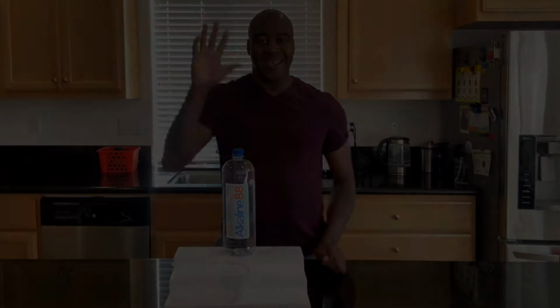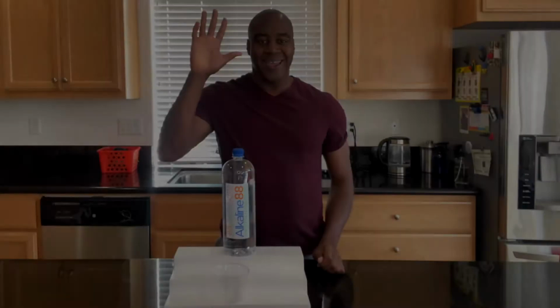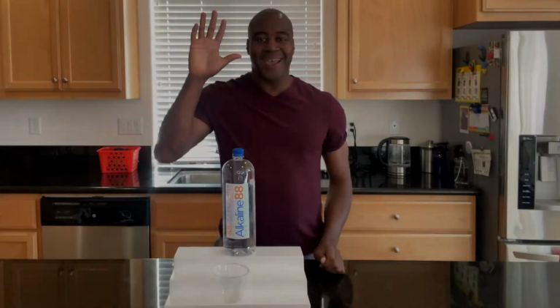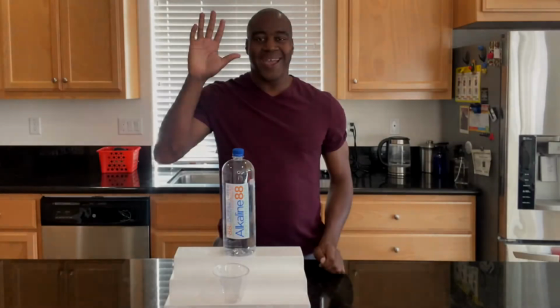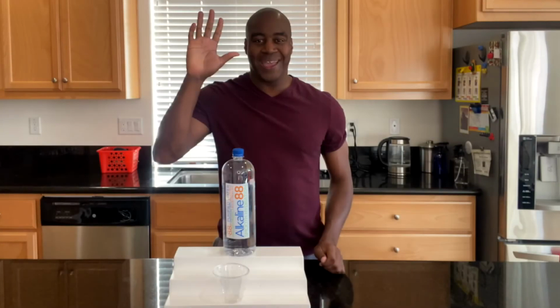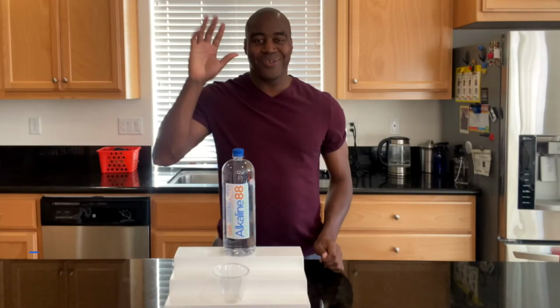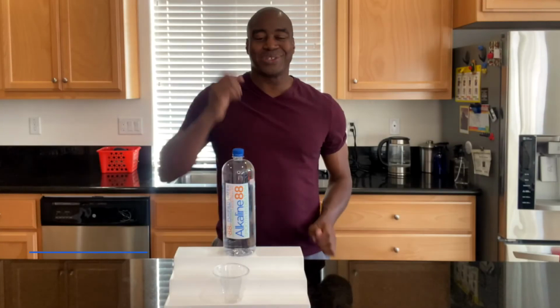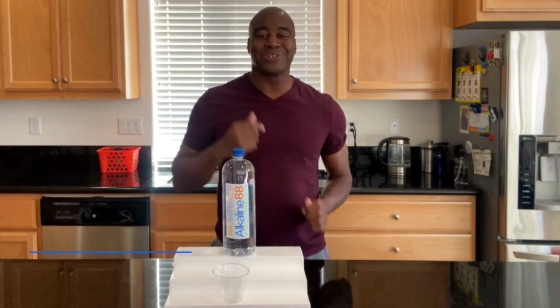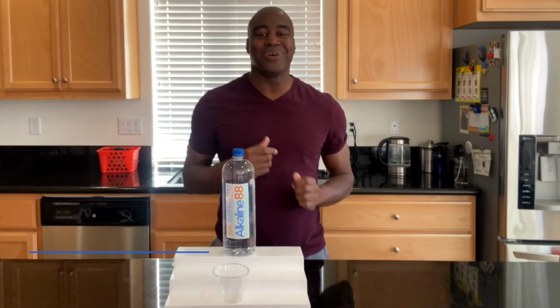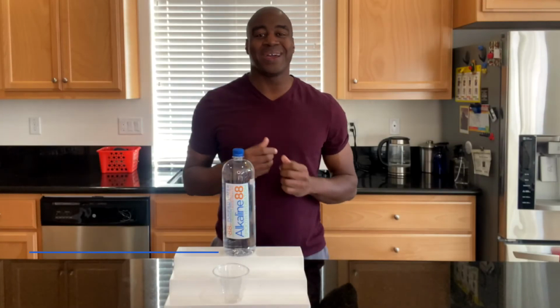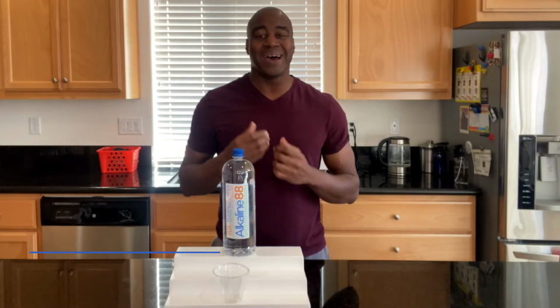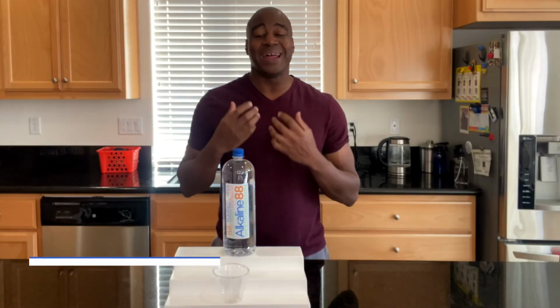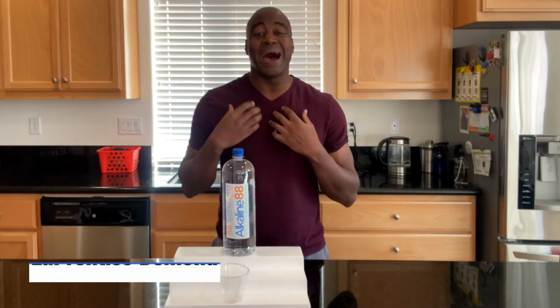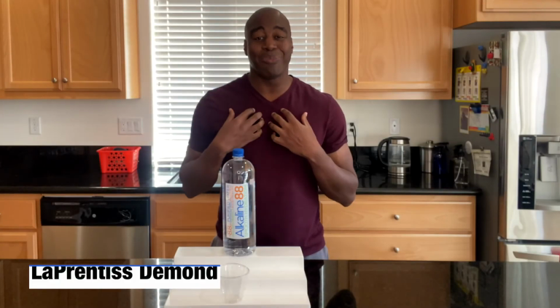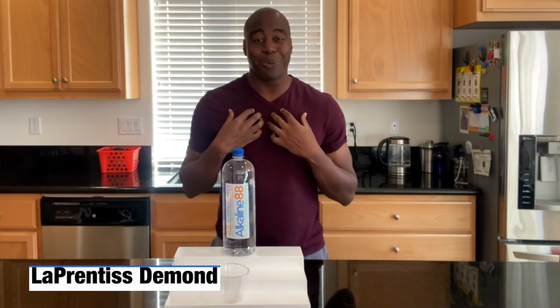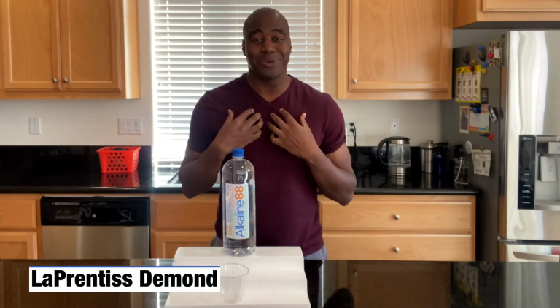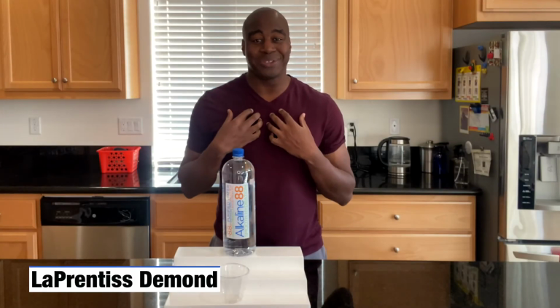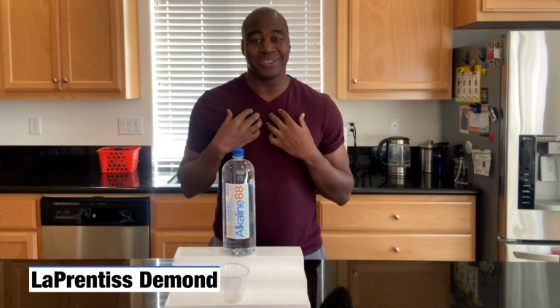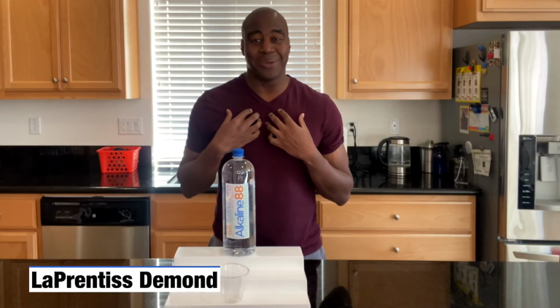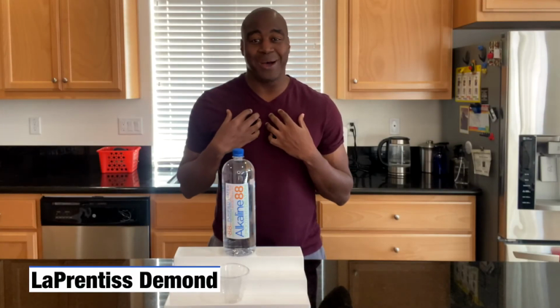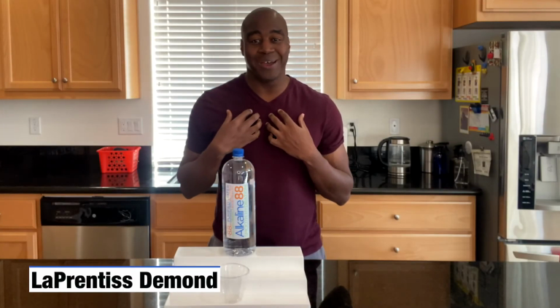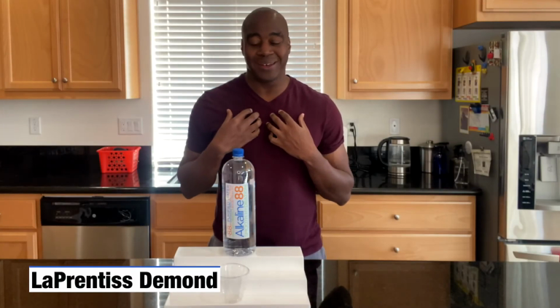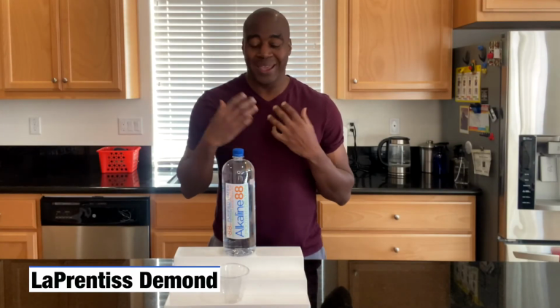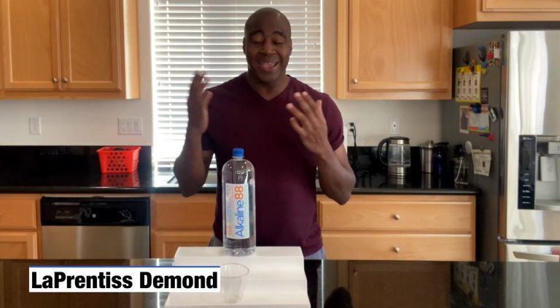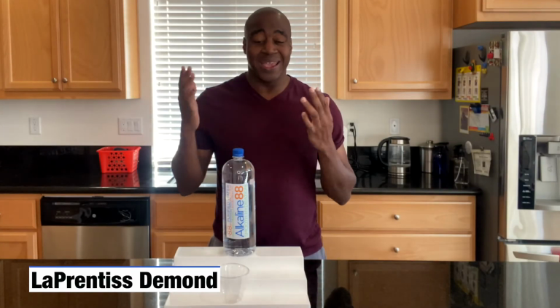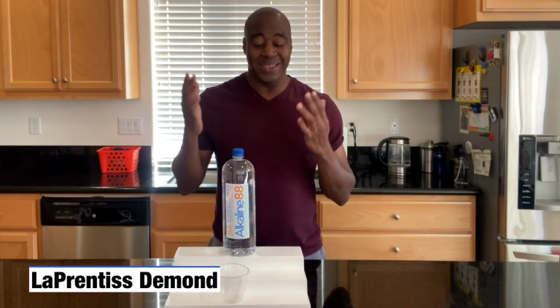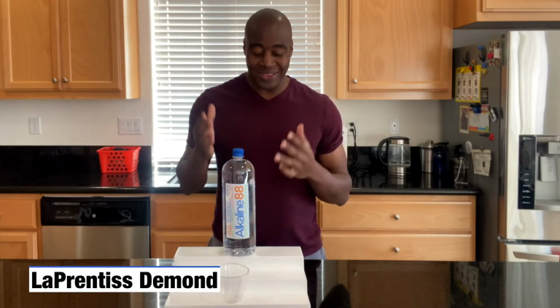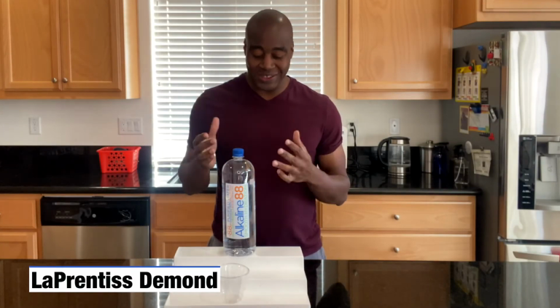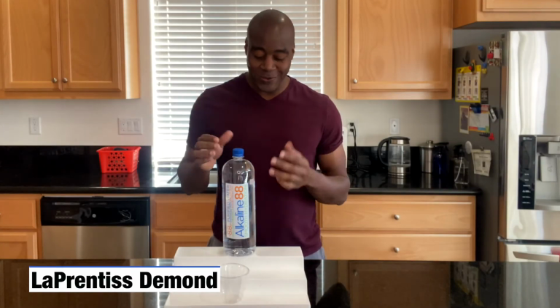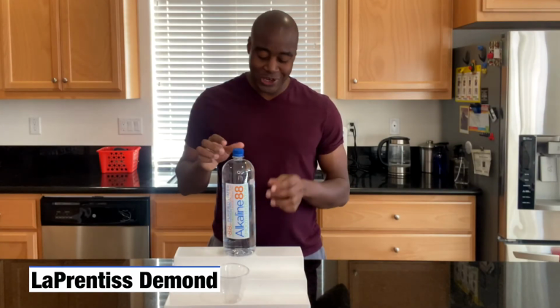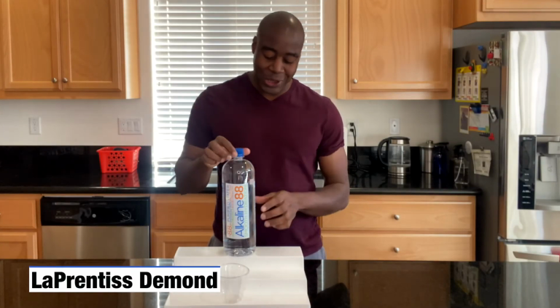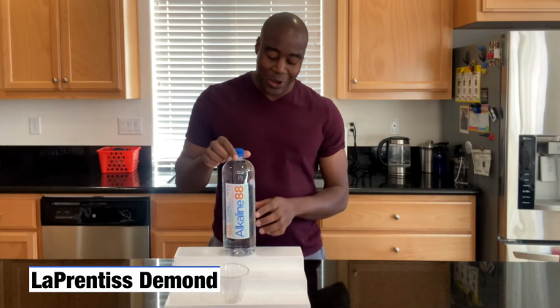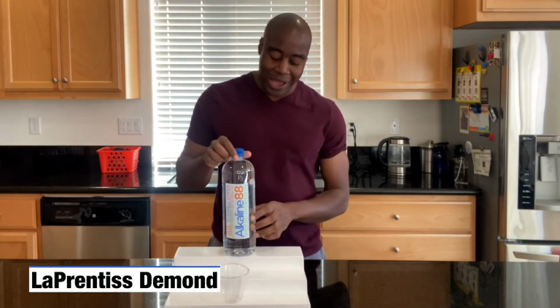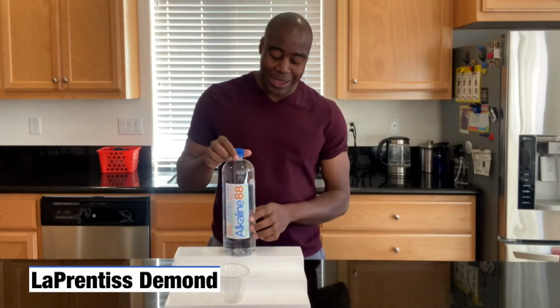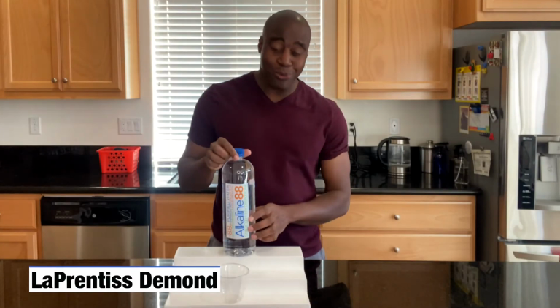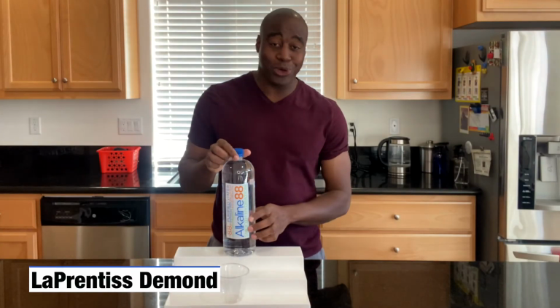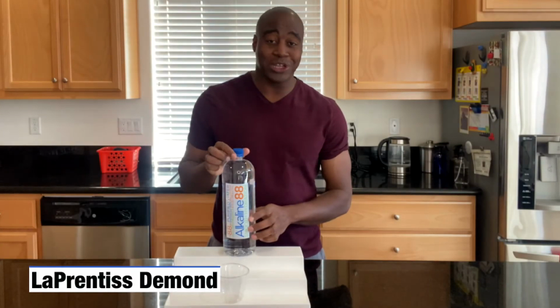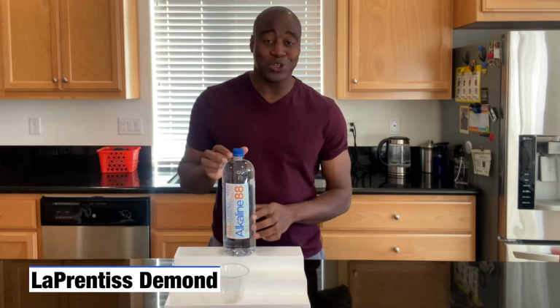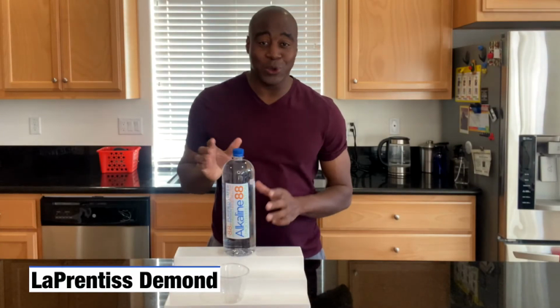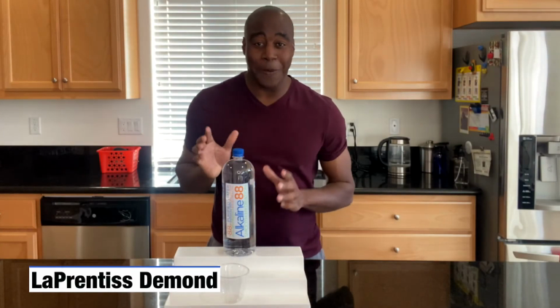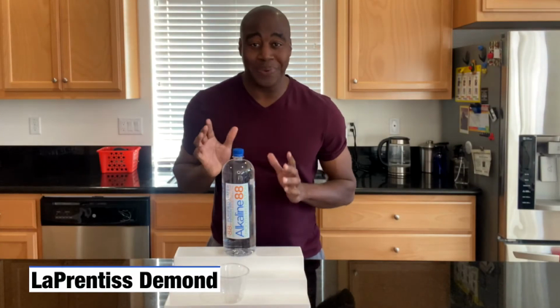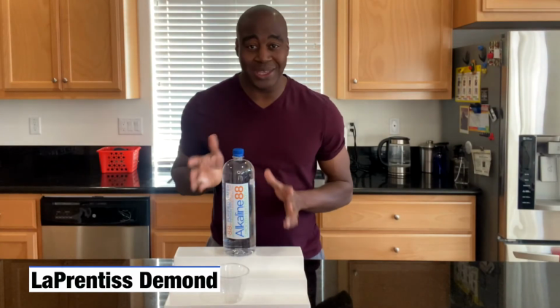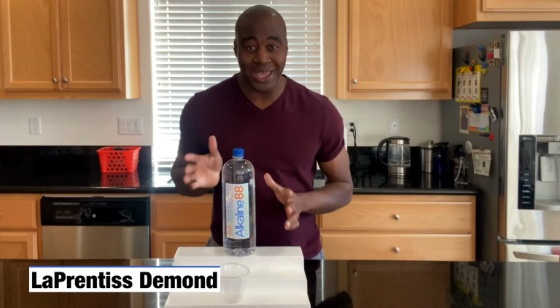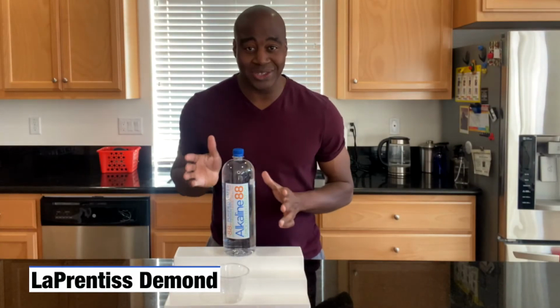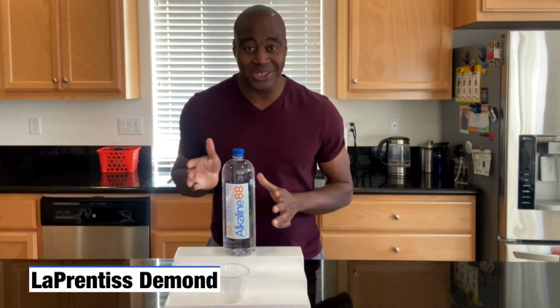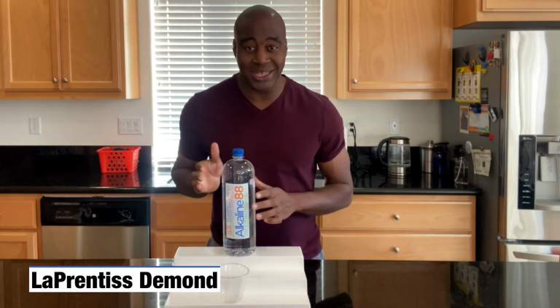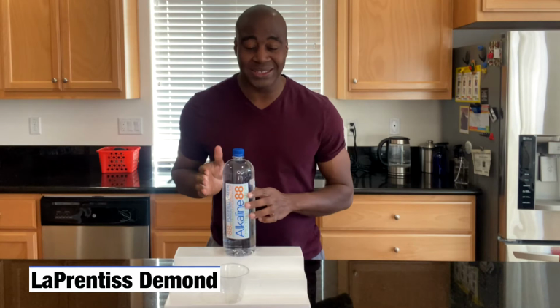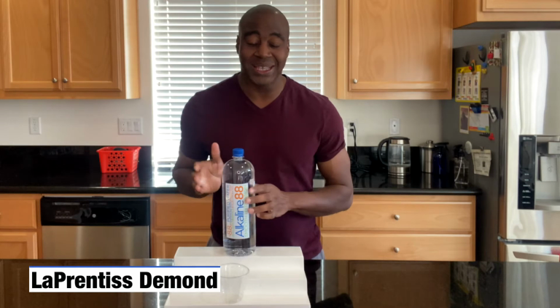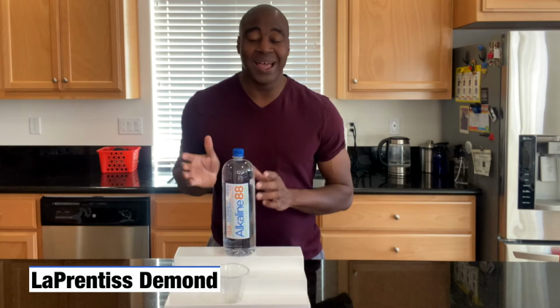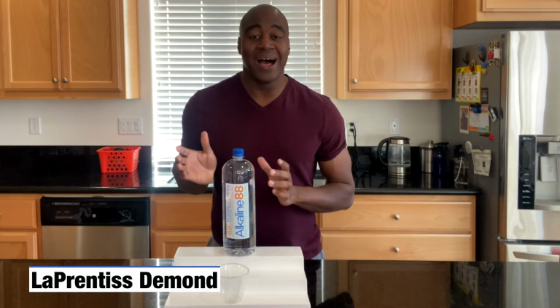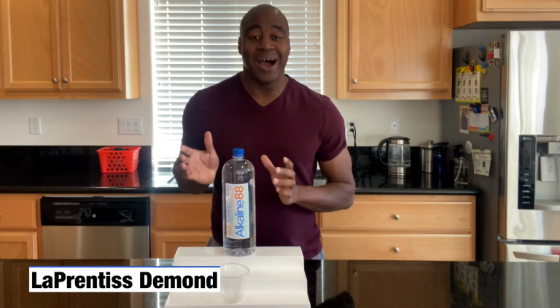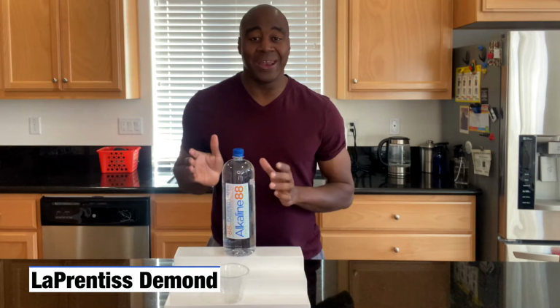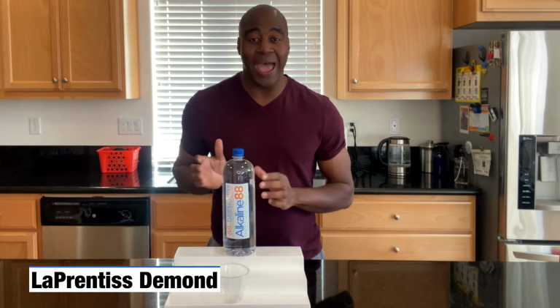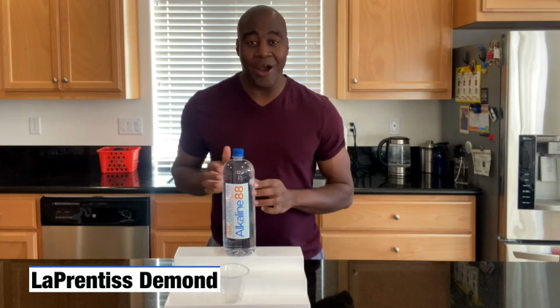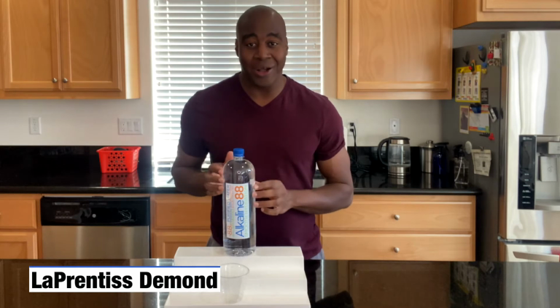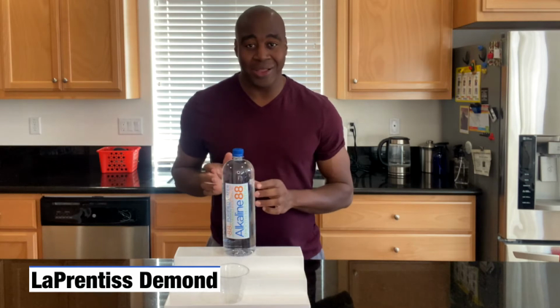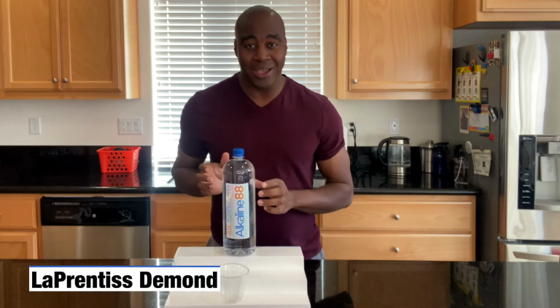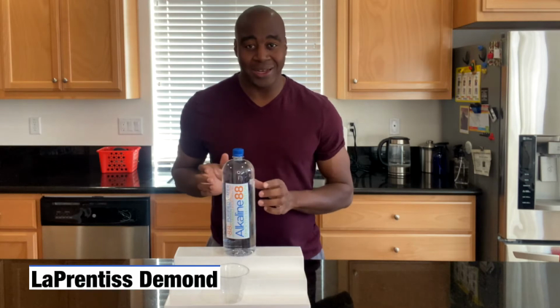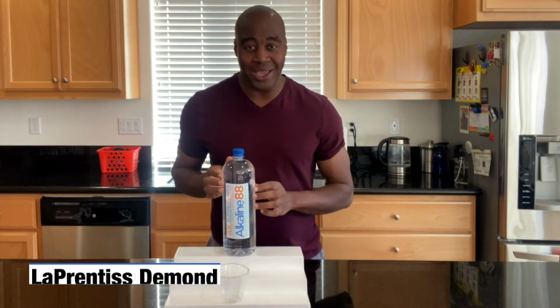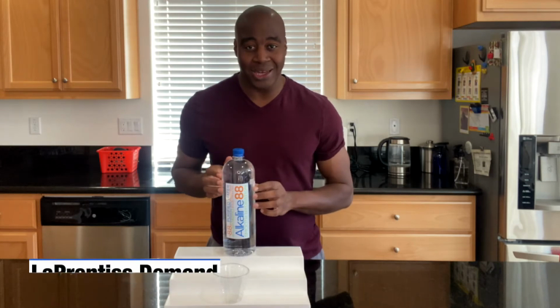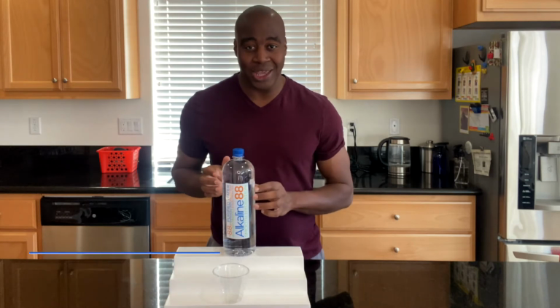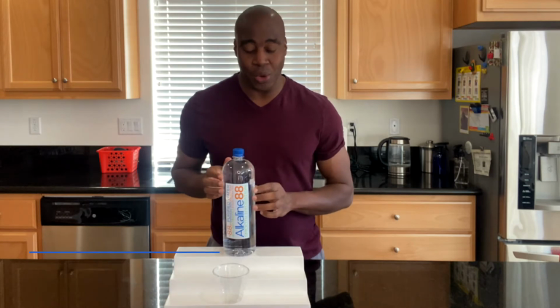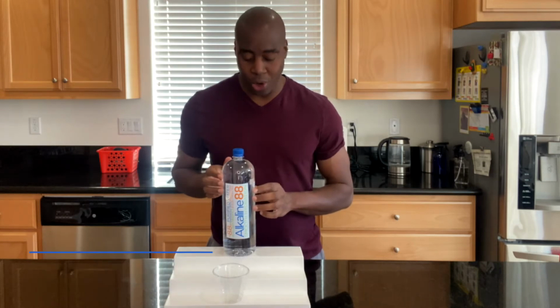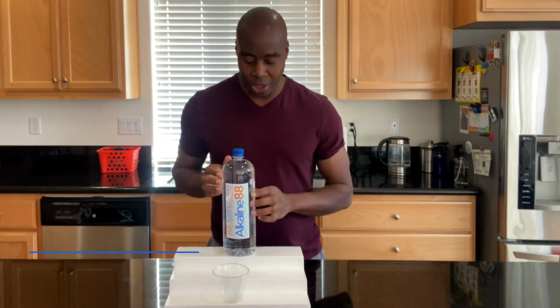Hey, what's going on? I'm LaPrentice DeMond. In this video, I'm going to do a pH test on Alkaline 88 water.